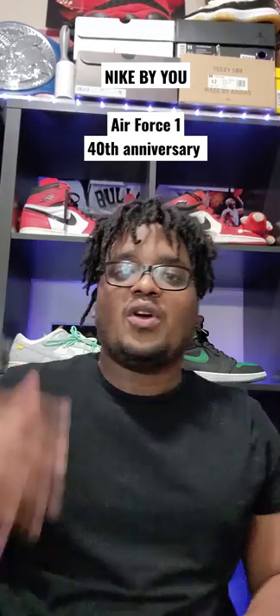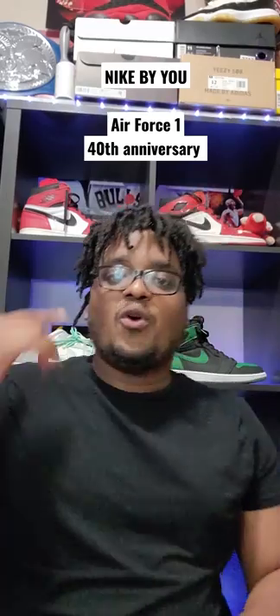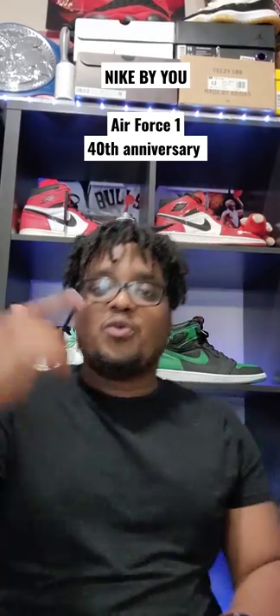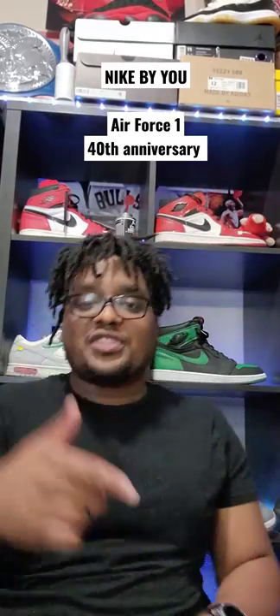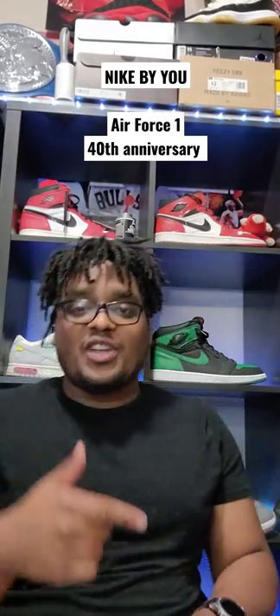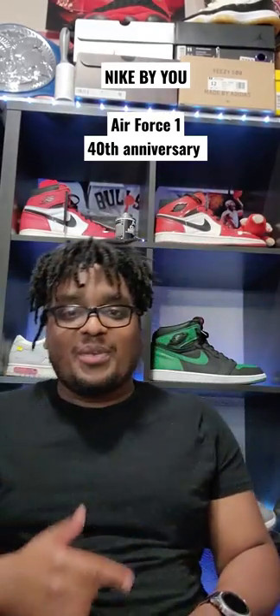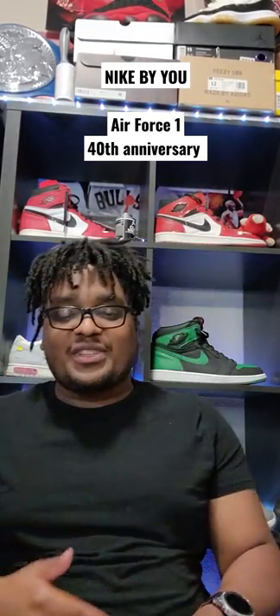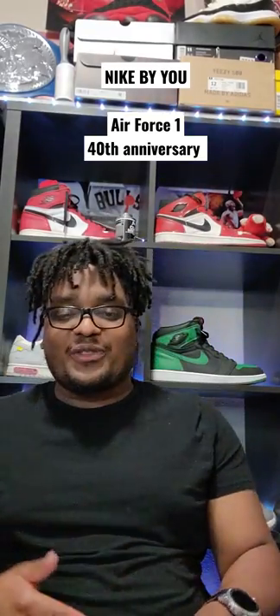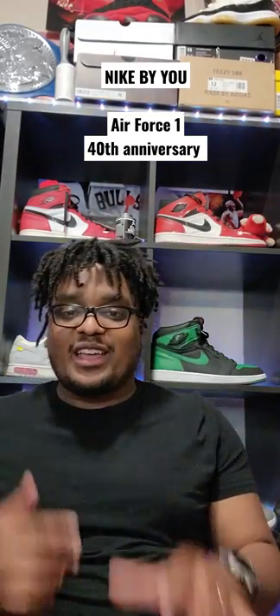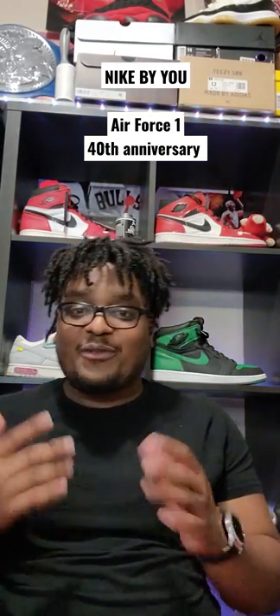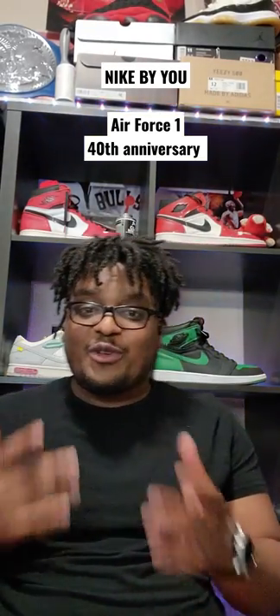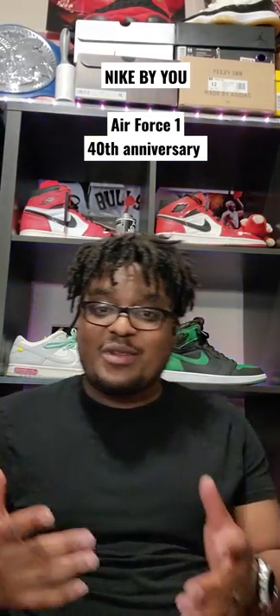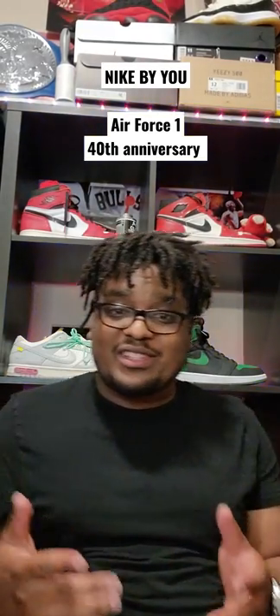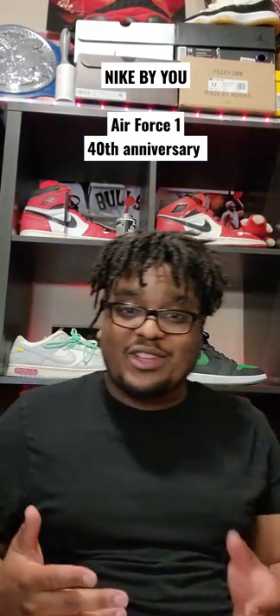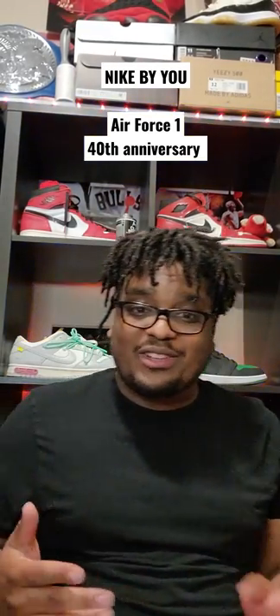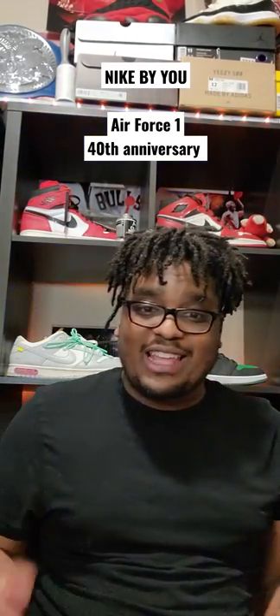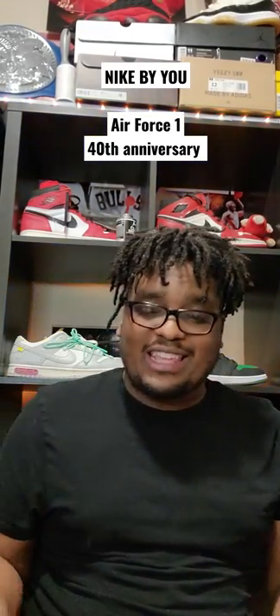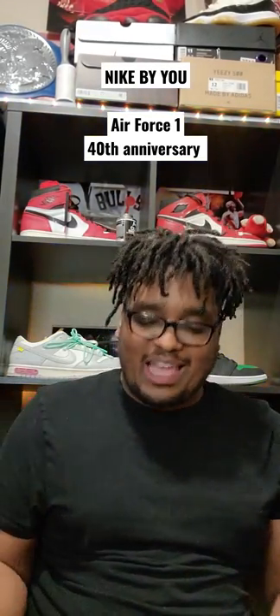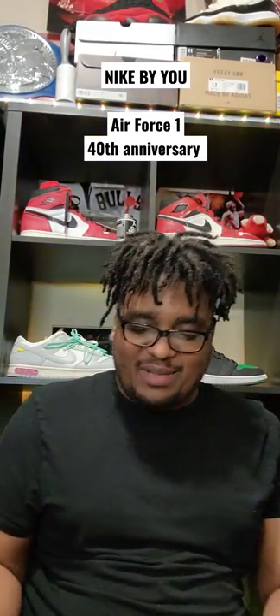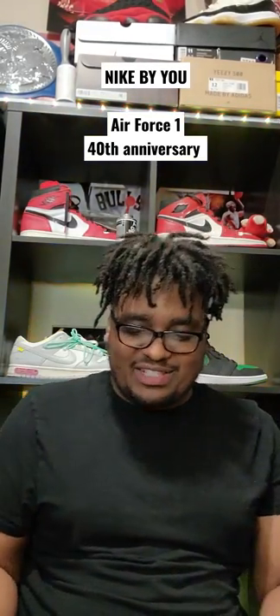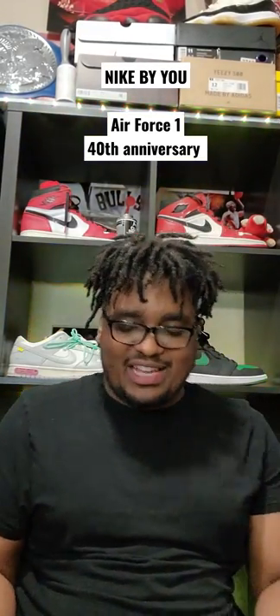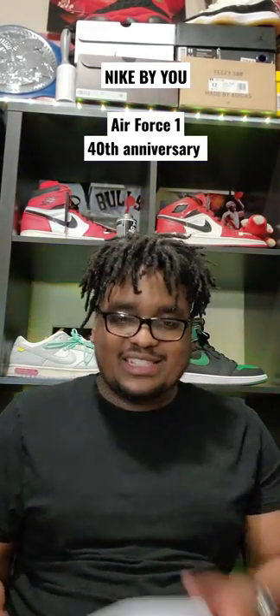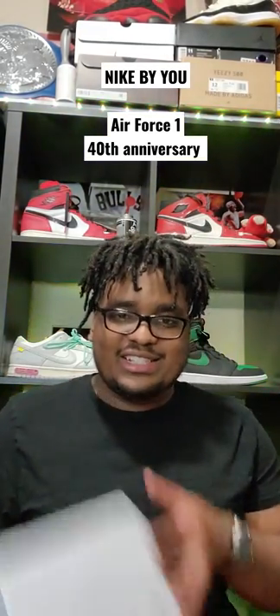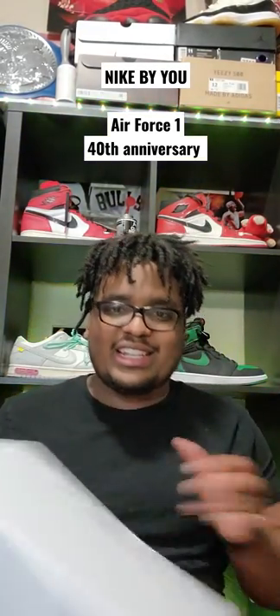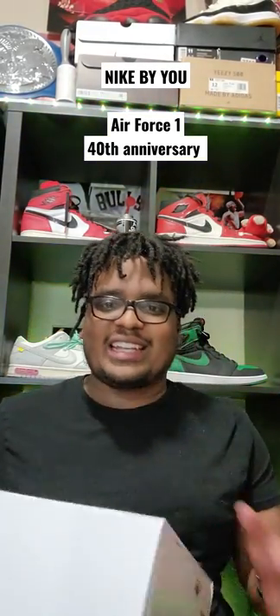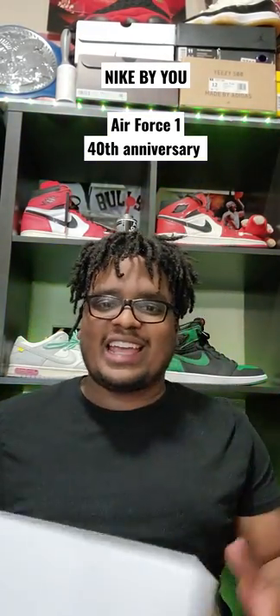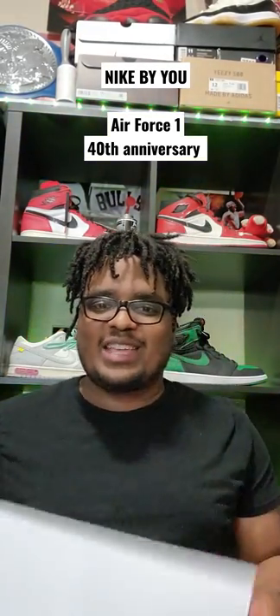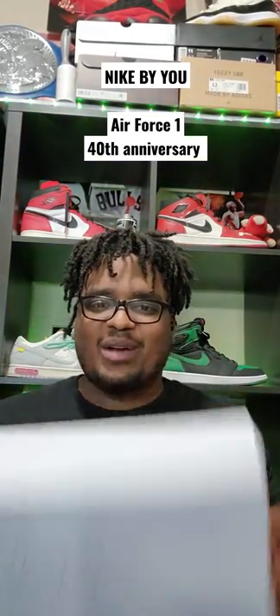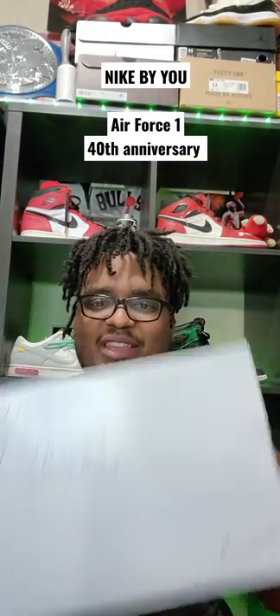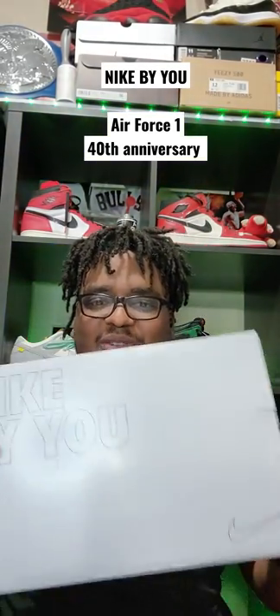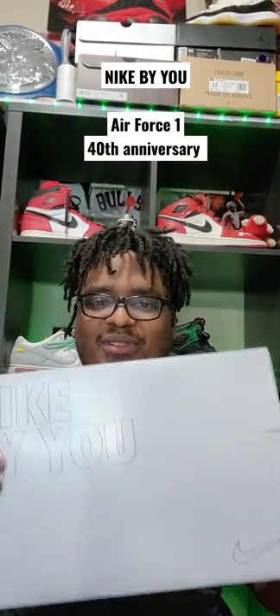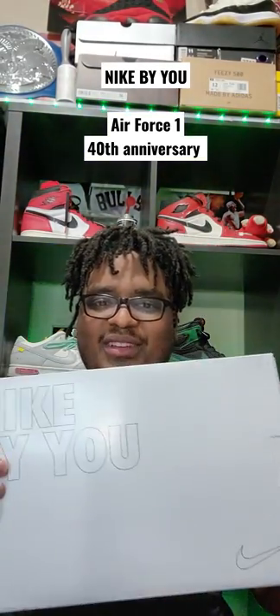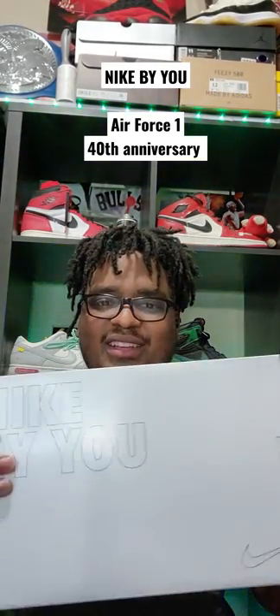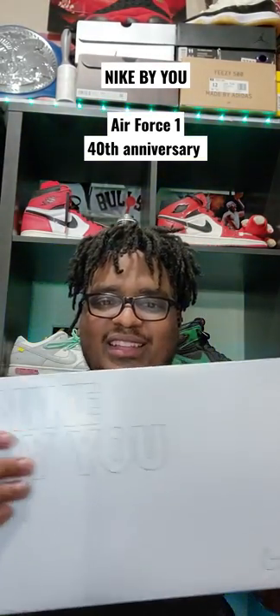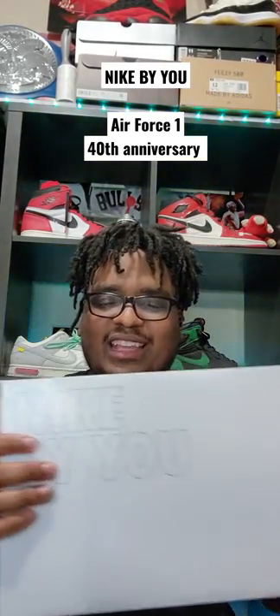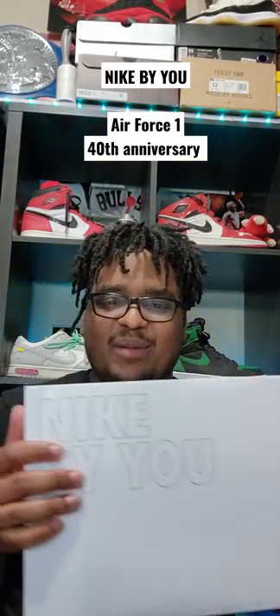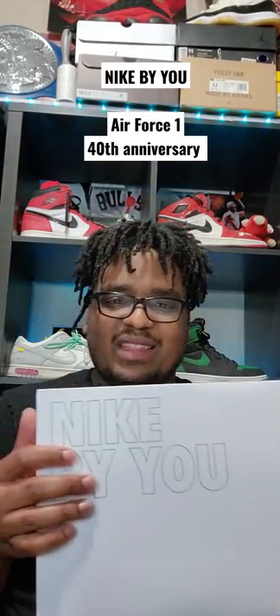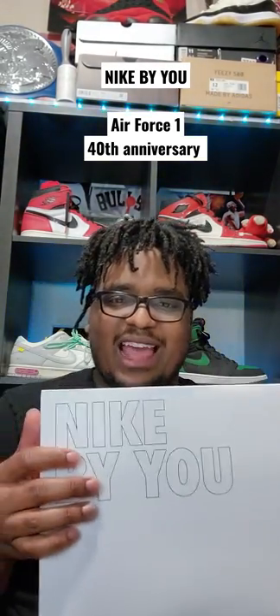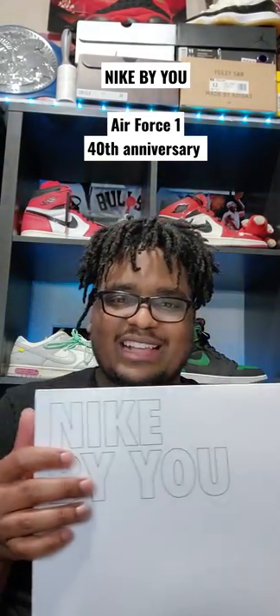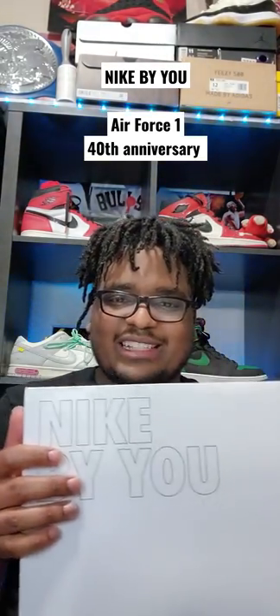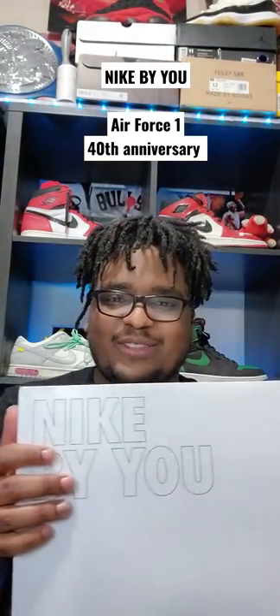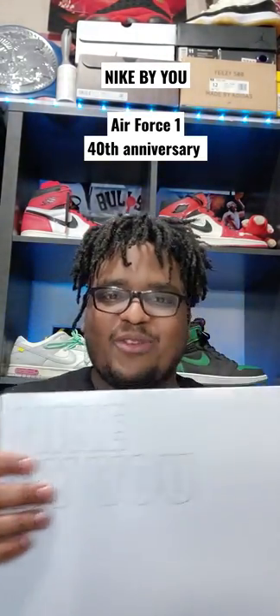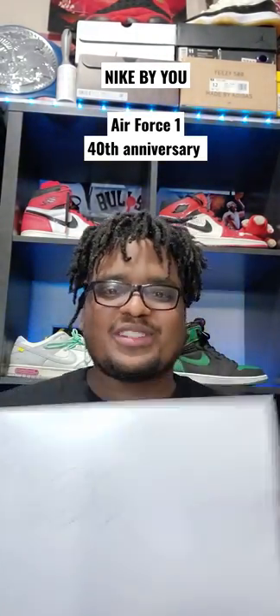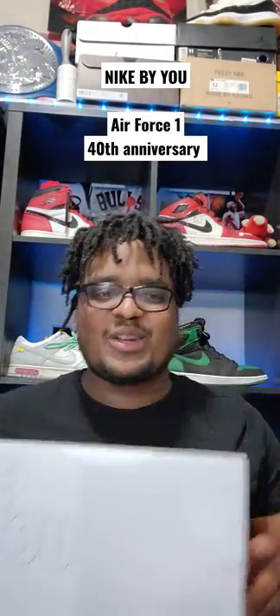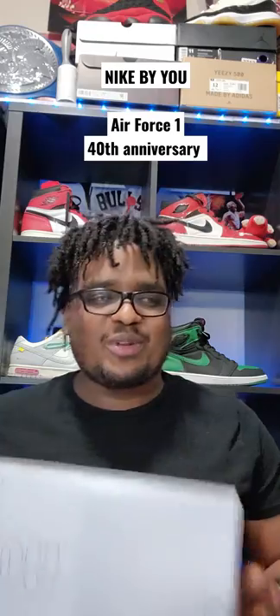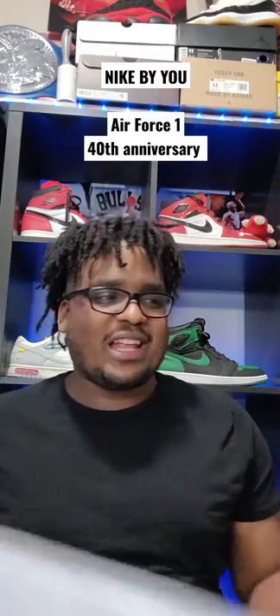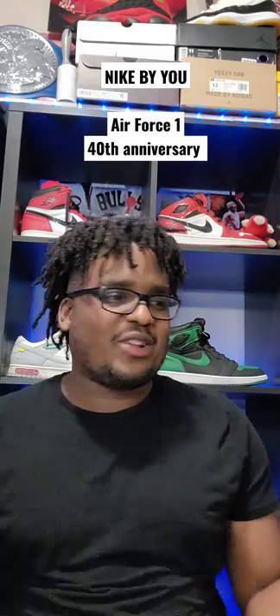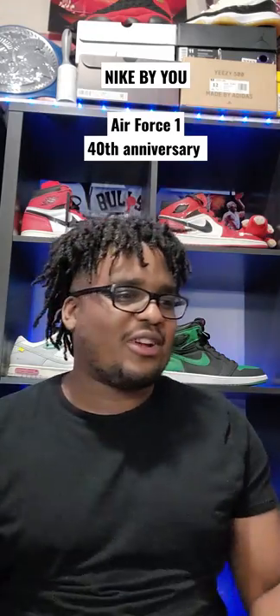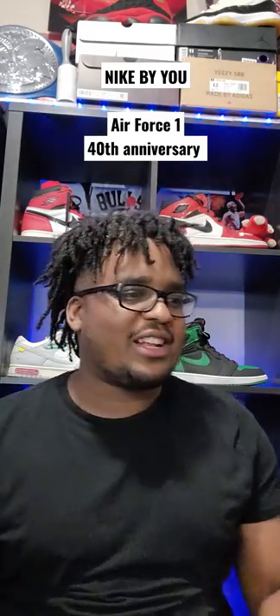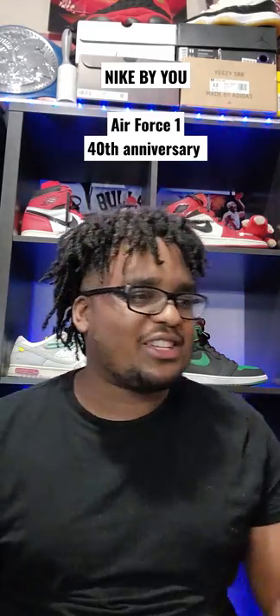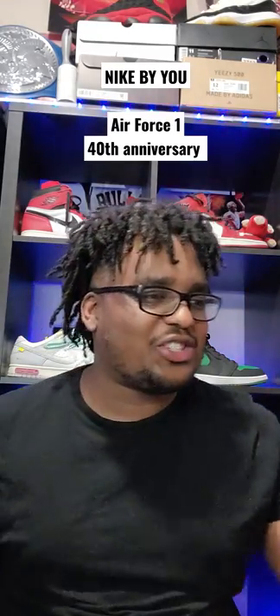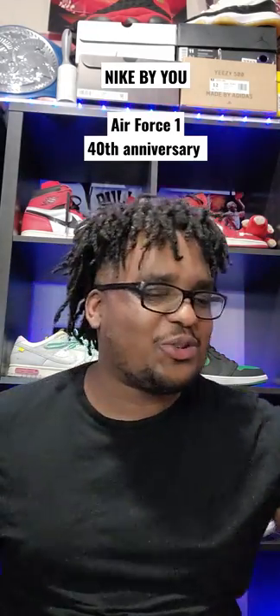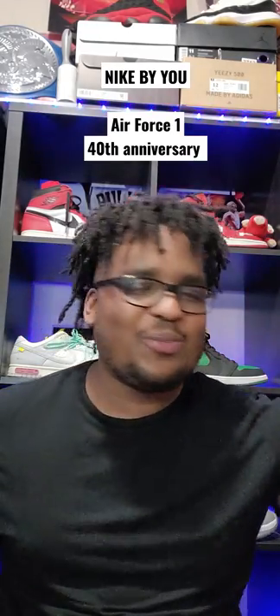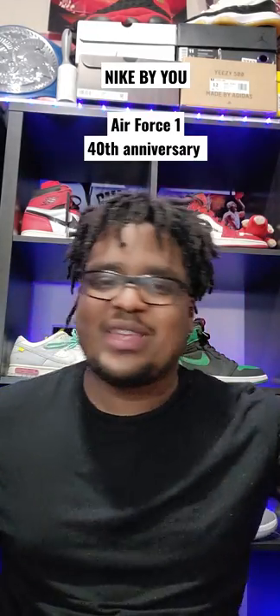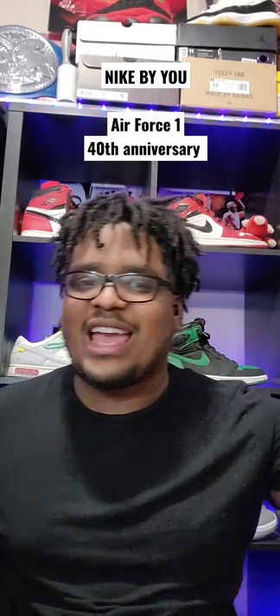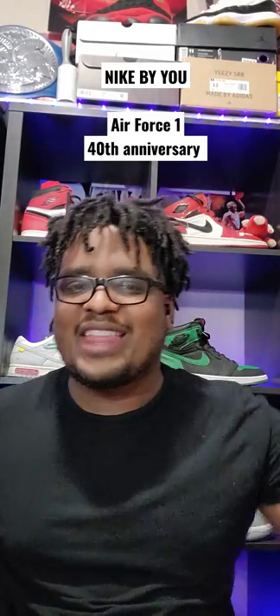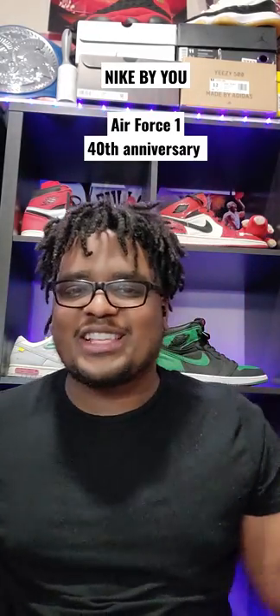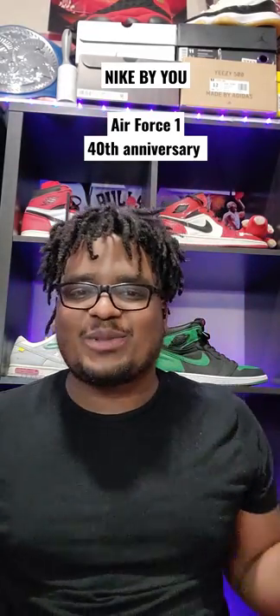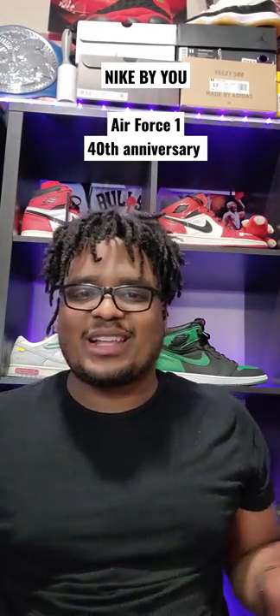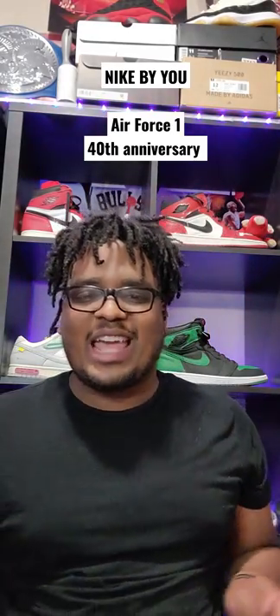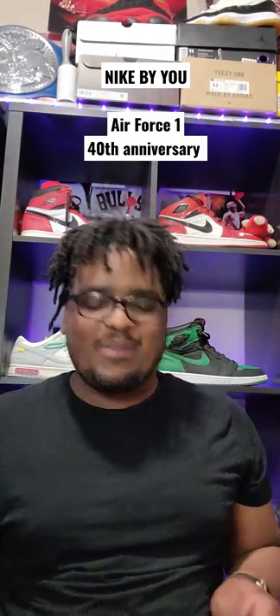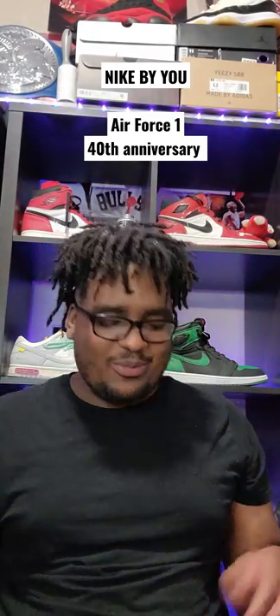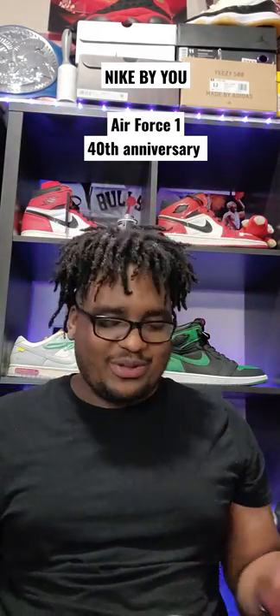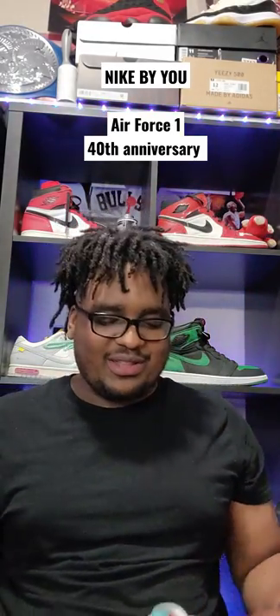What's good budget fam? A few months ago Nike gave me a chance to do a Nike By You. They gave me access for it, so I went ahead and created a shoe, and this is what I came up with.